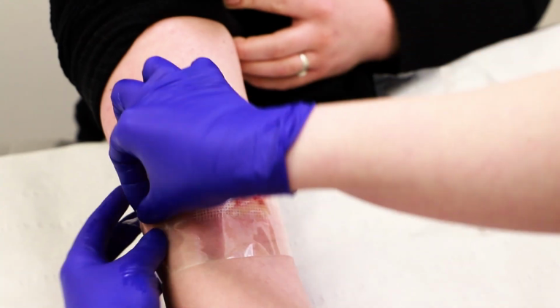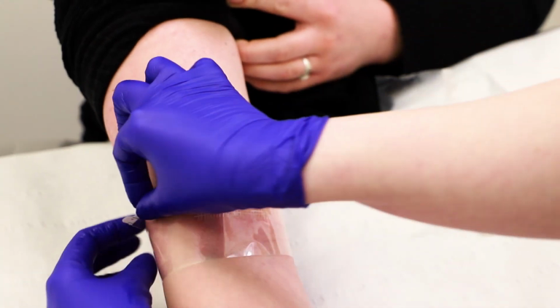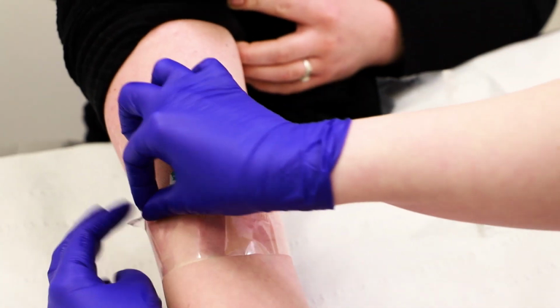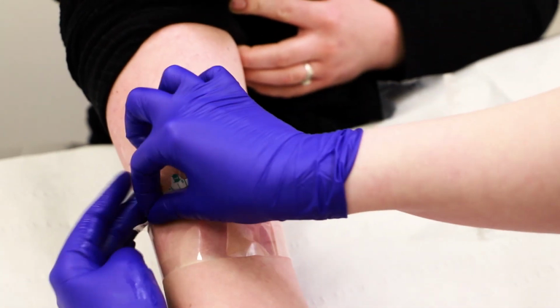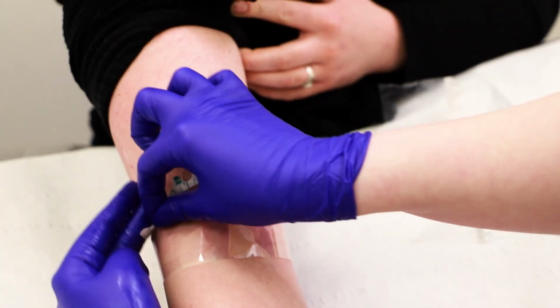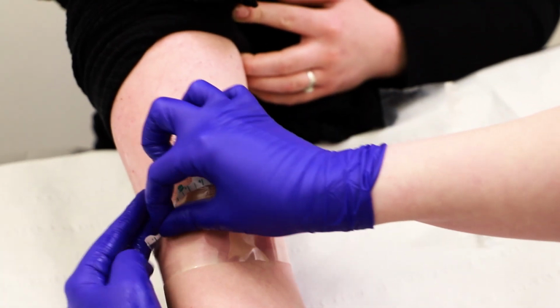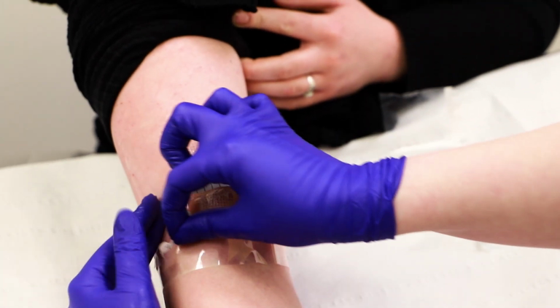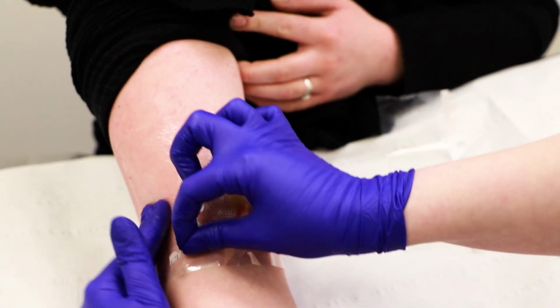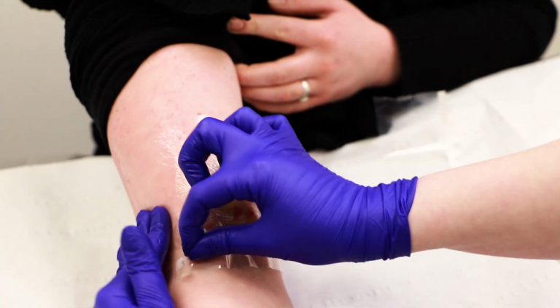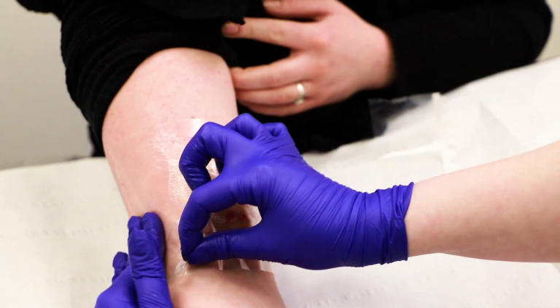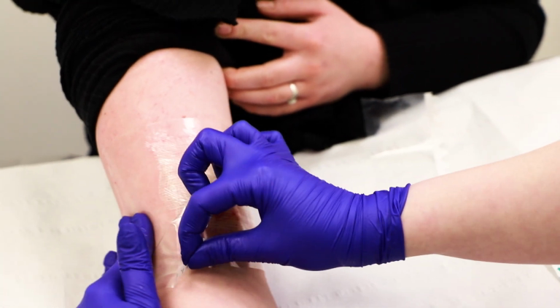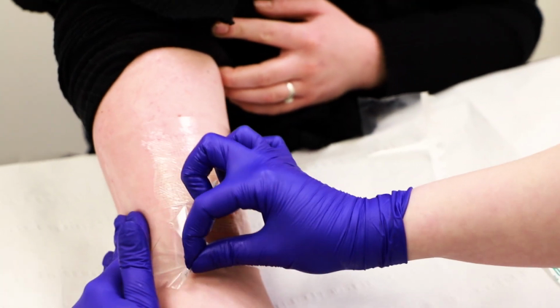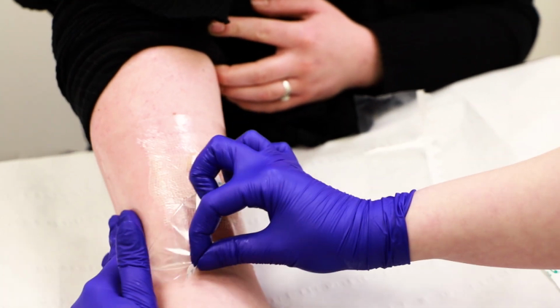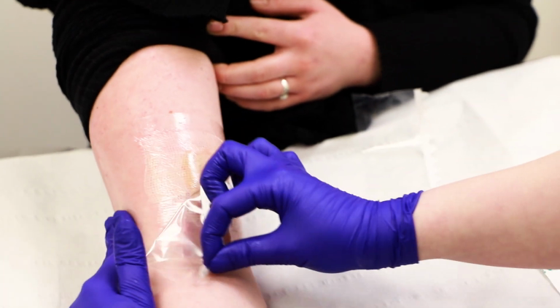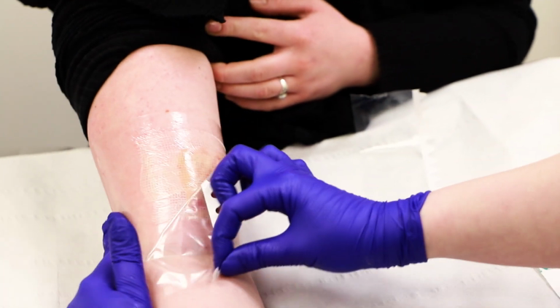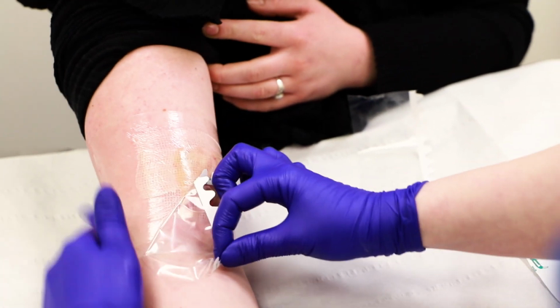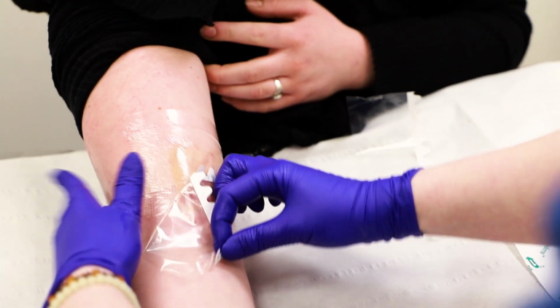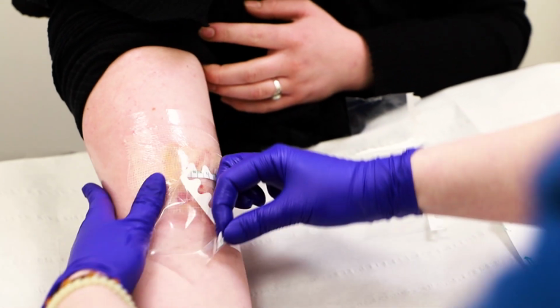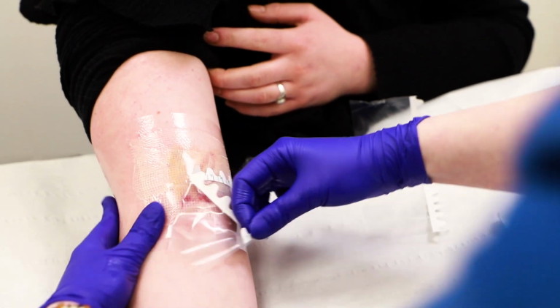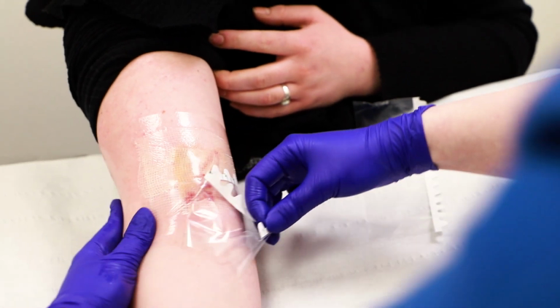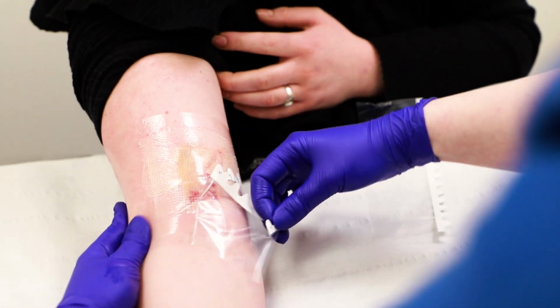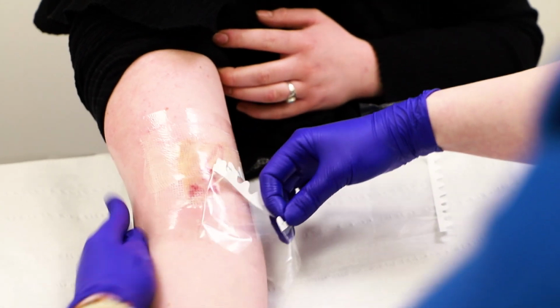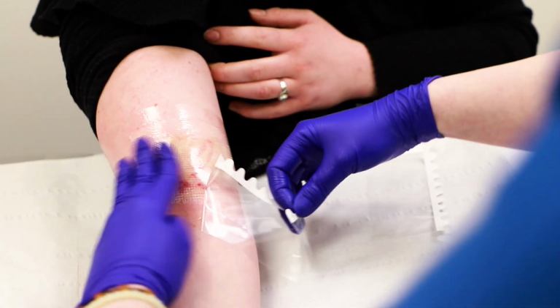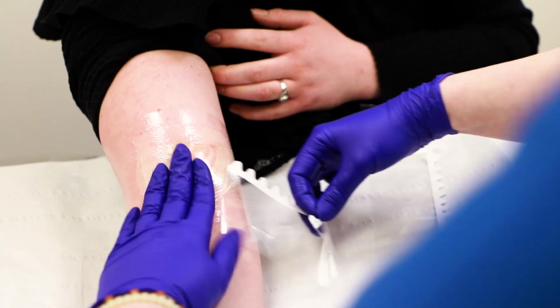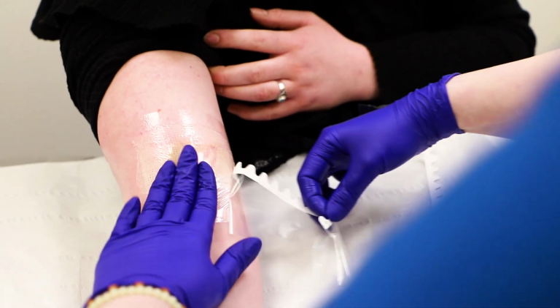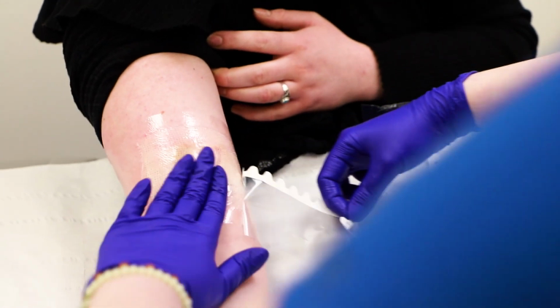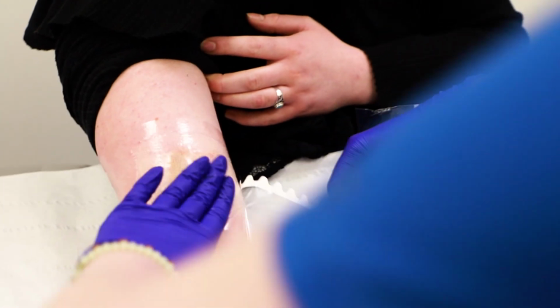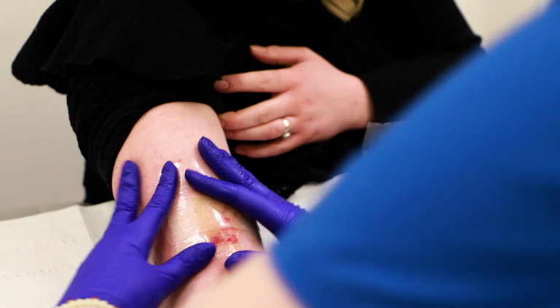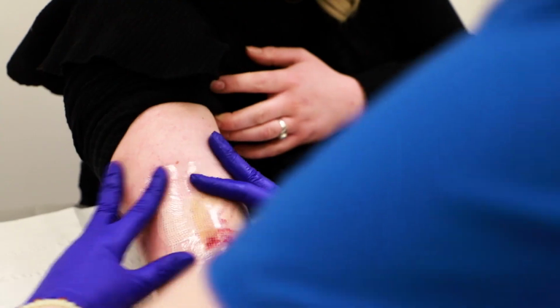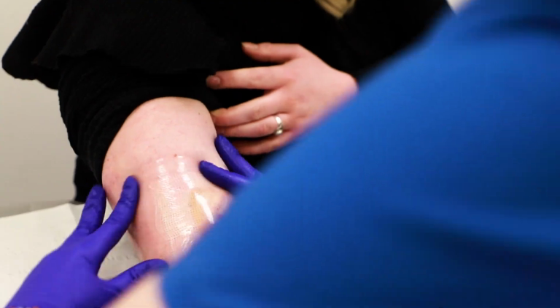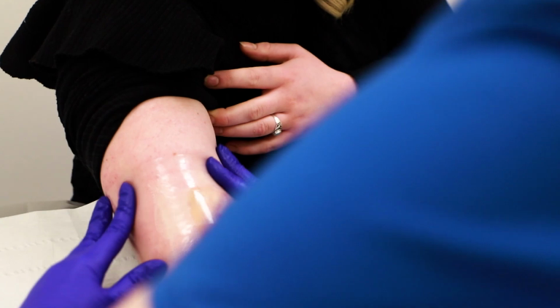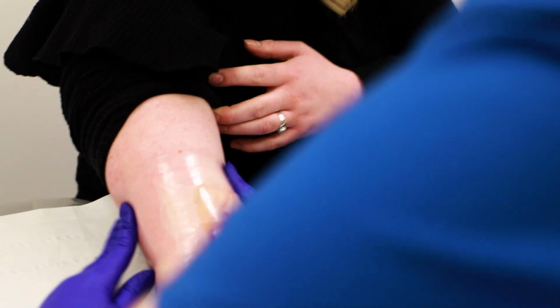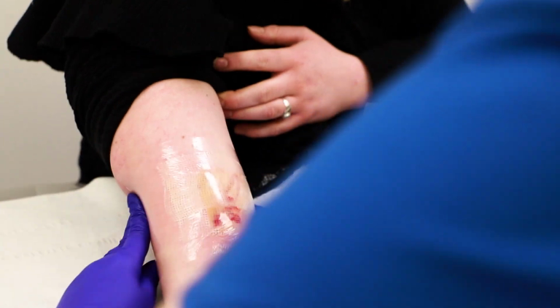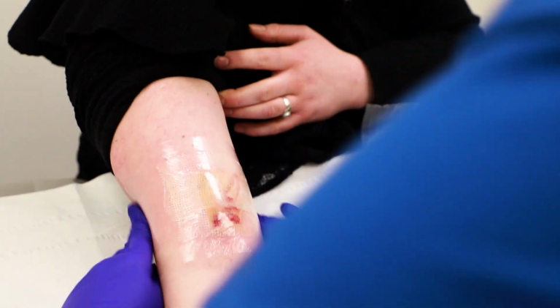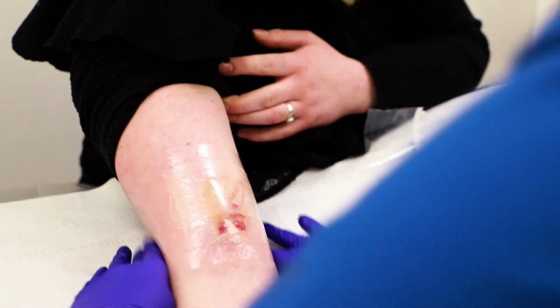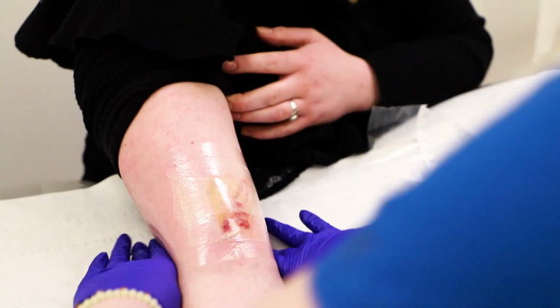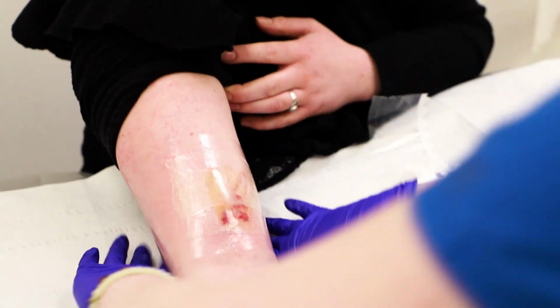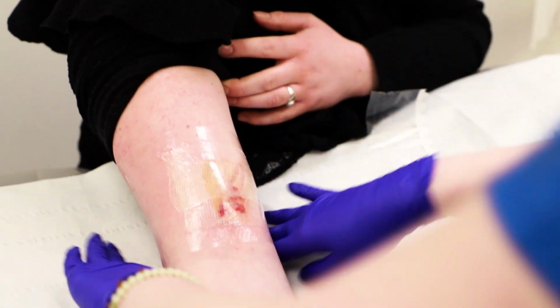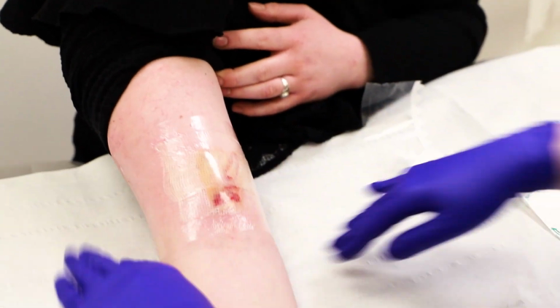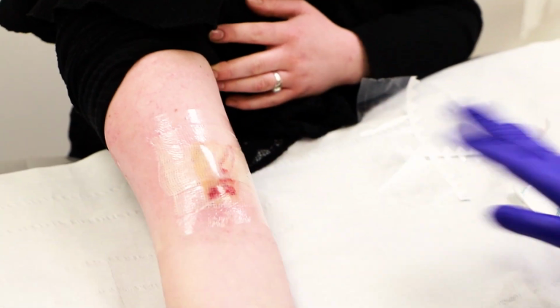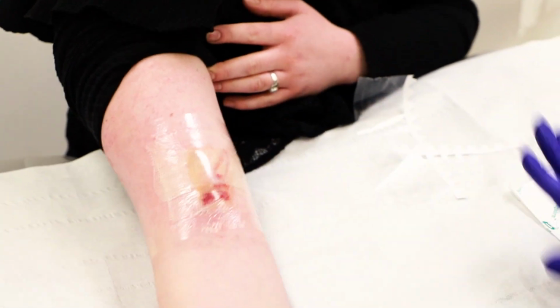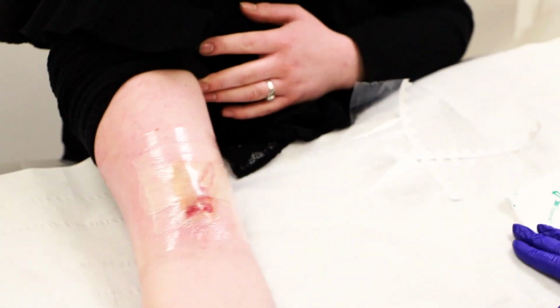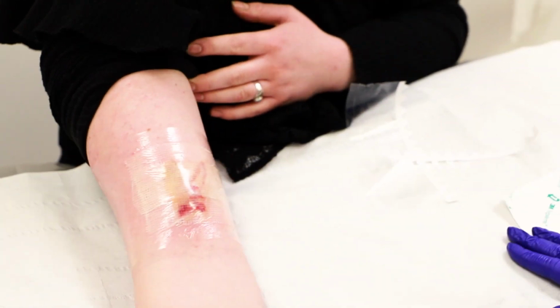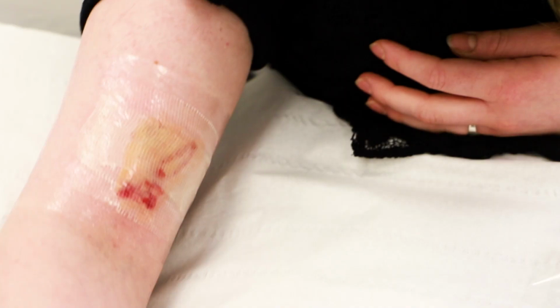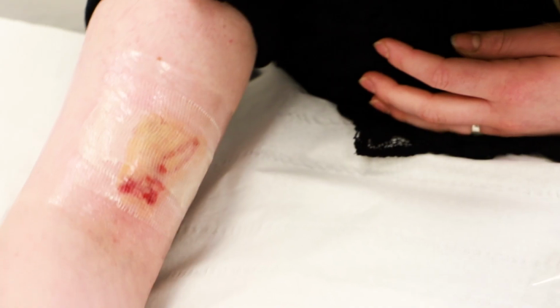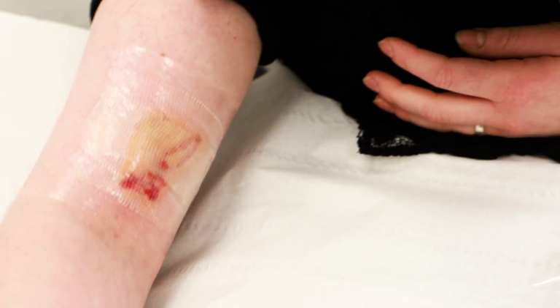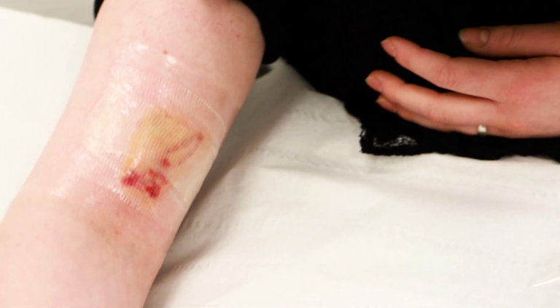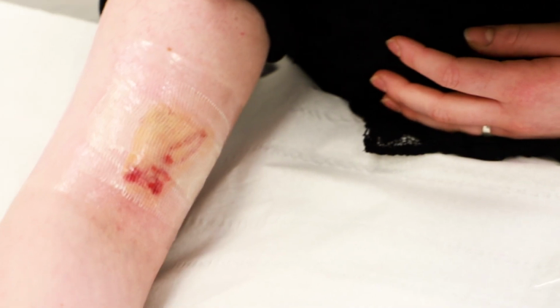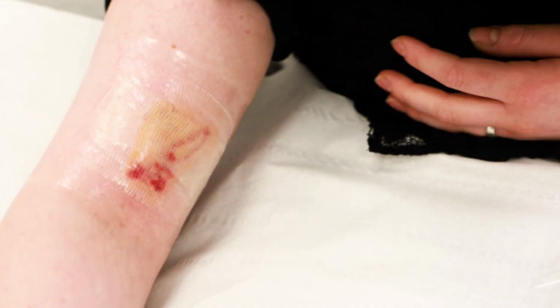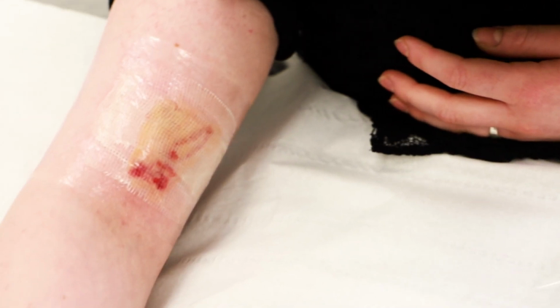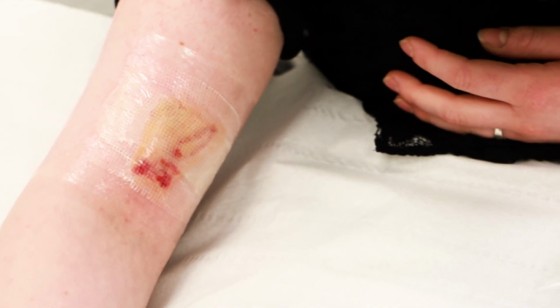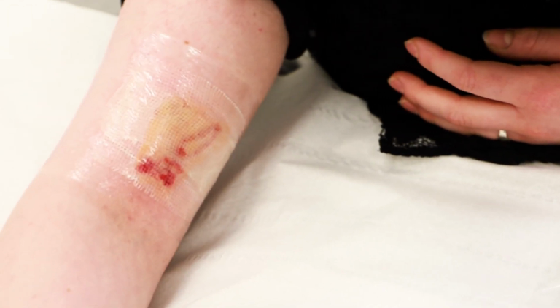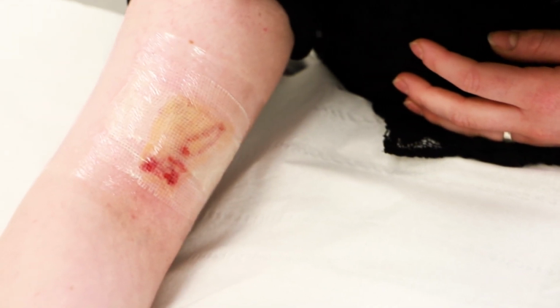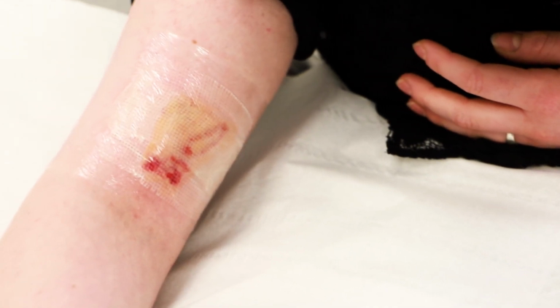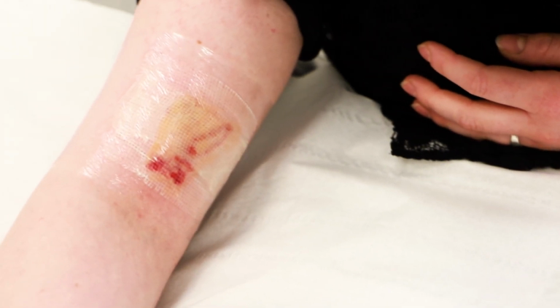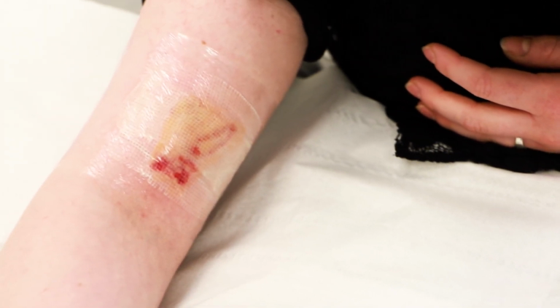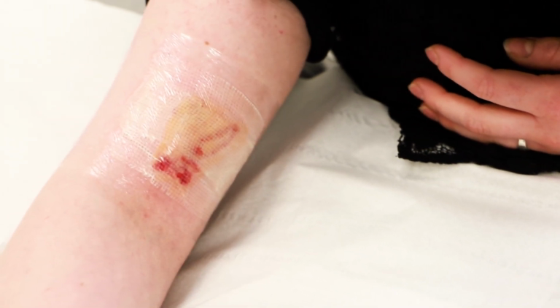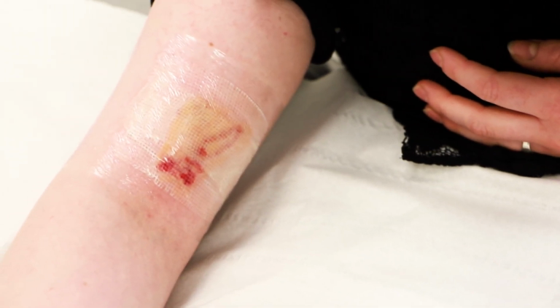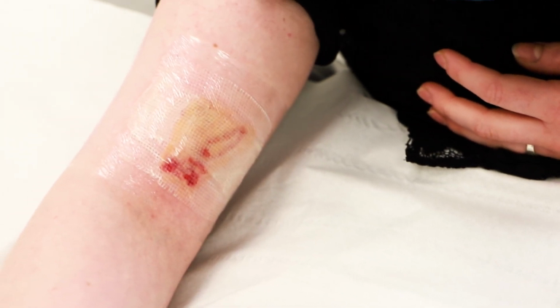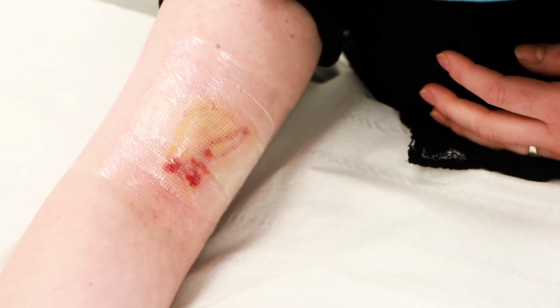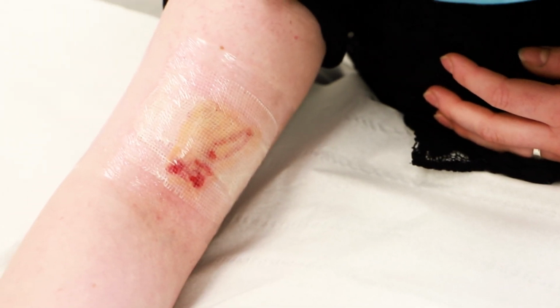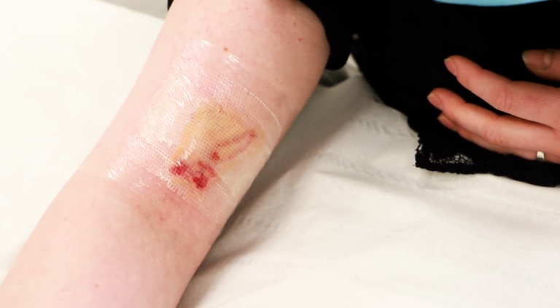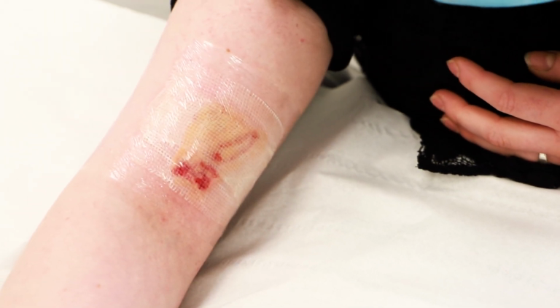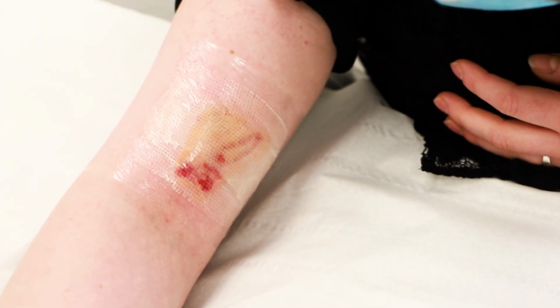If you're interested in laser tattoo removal at Full Site Clinic, please book an online consultation or a face-to-face appointment with us, and we will assess your tattoo.